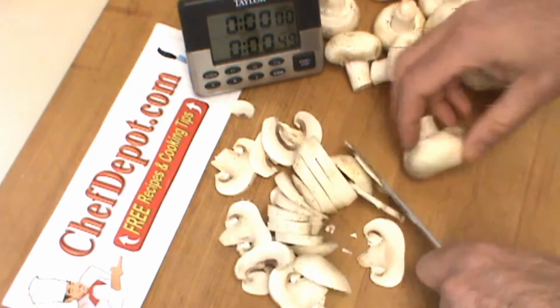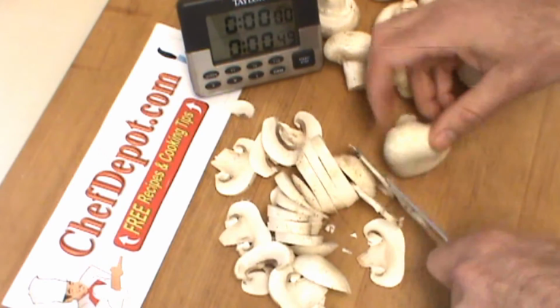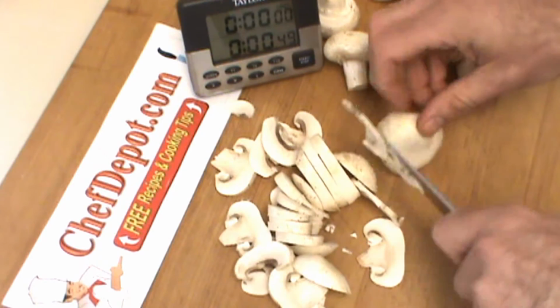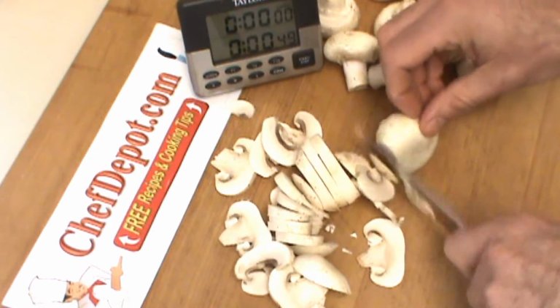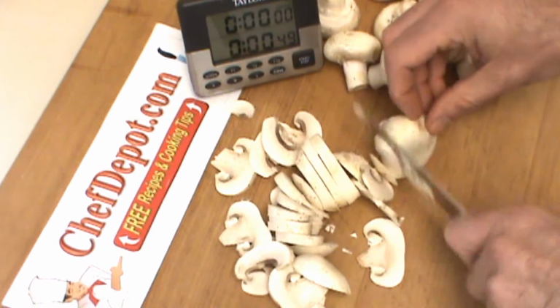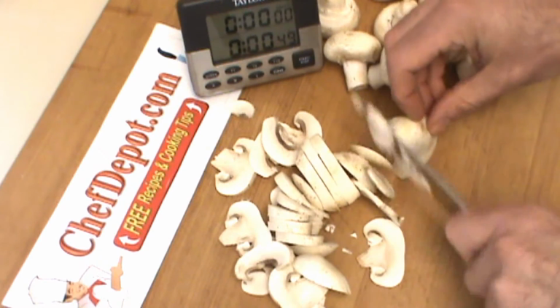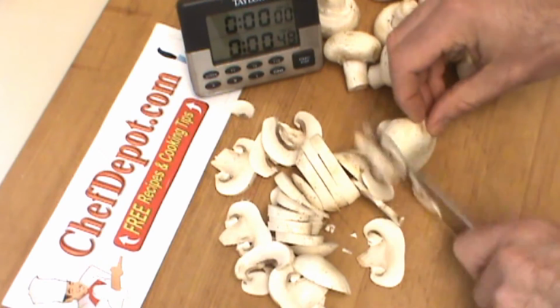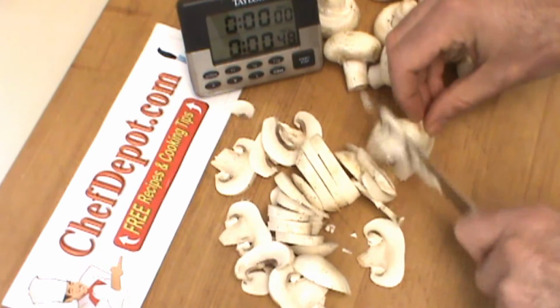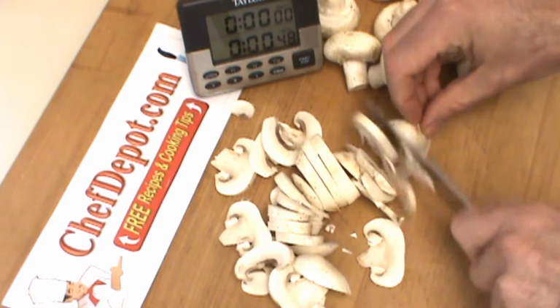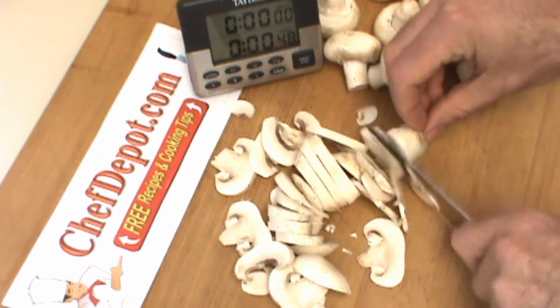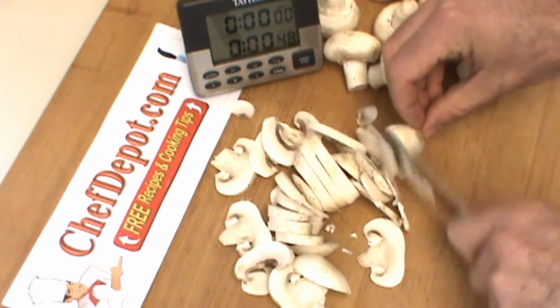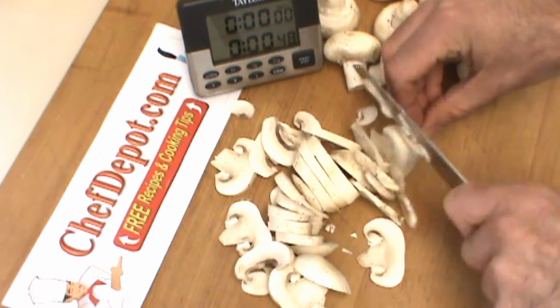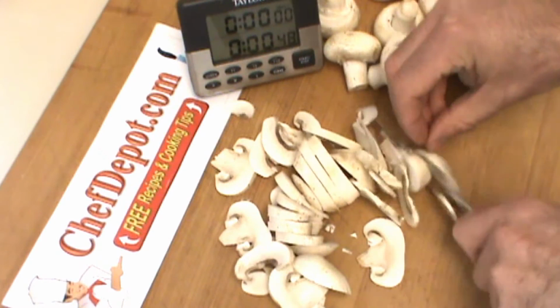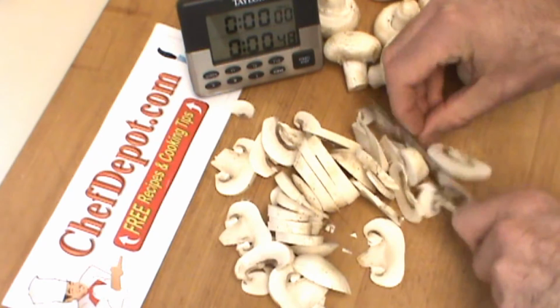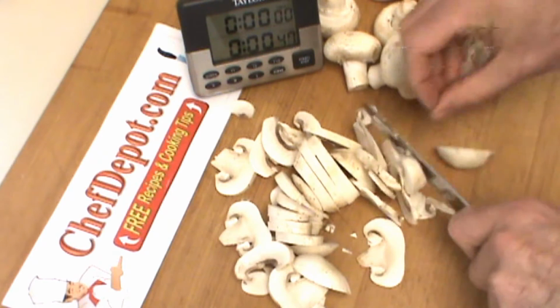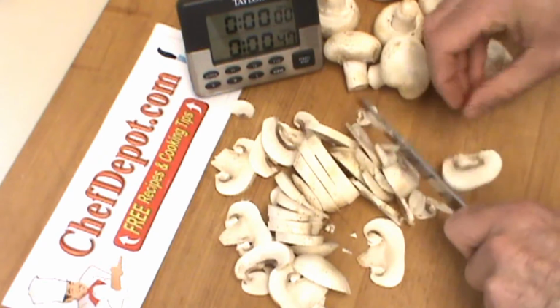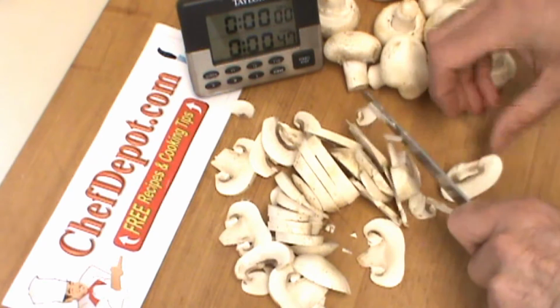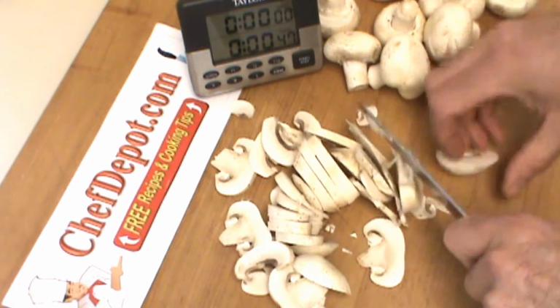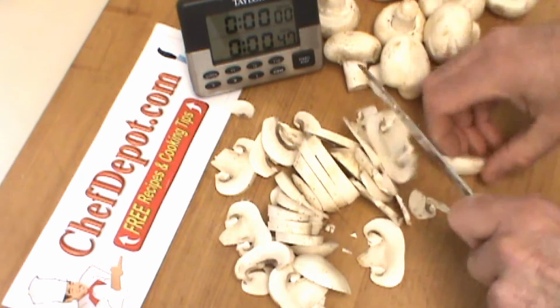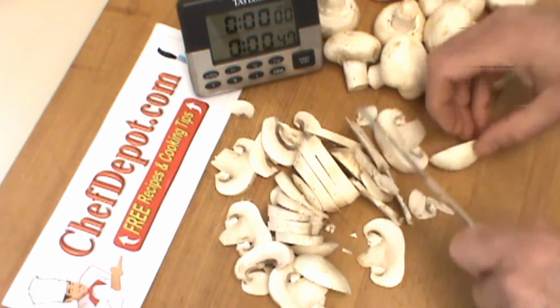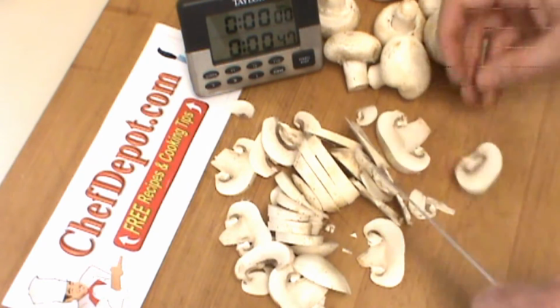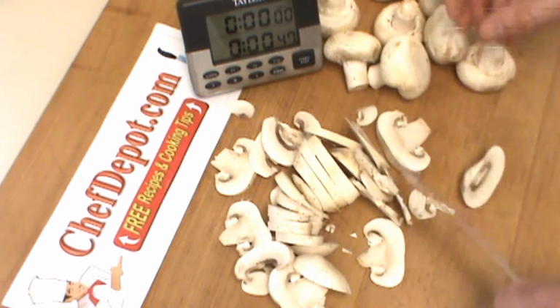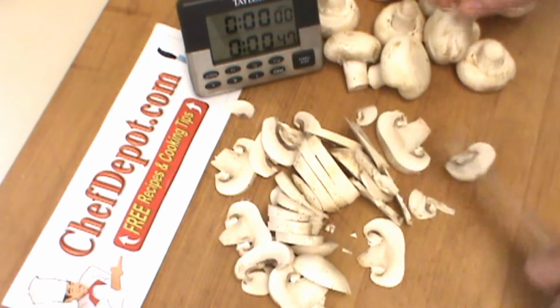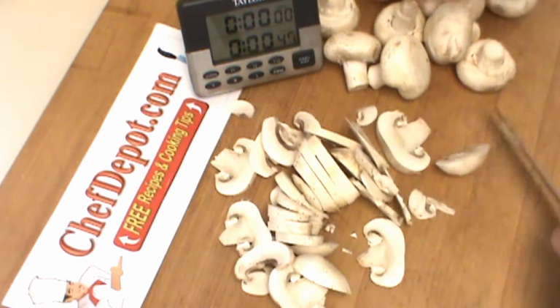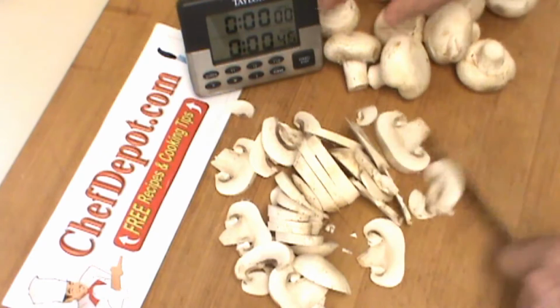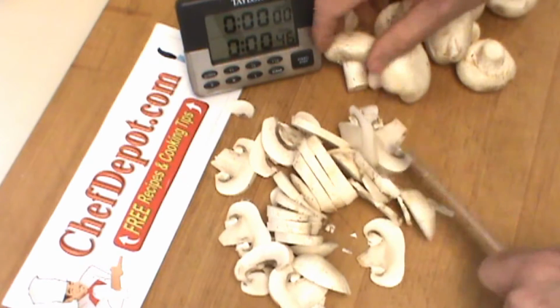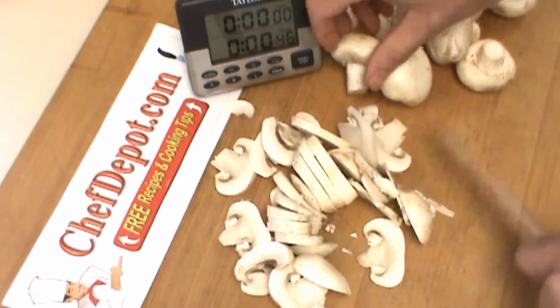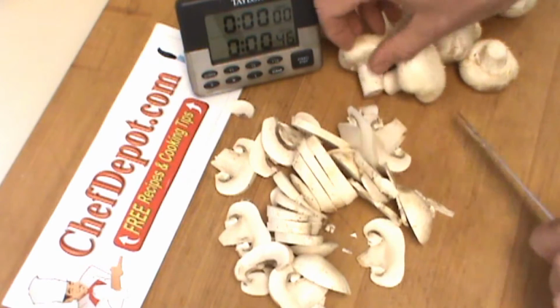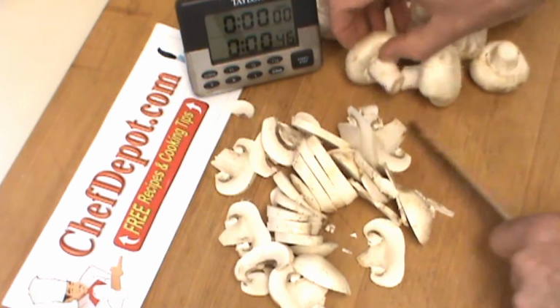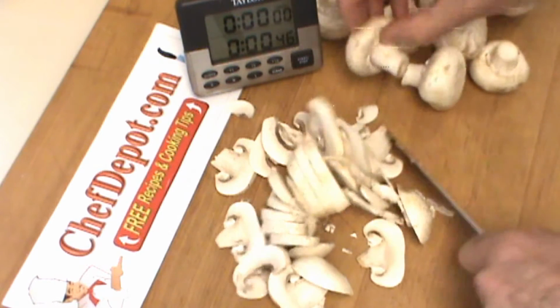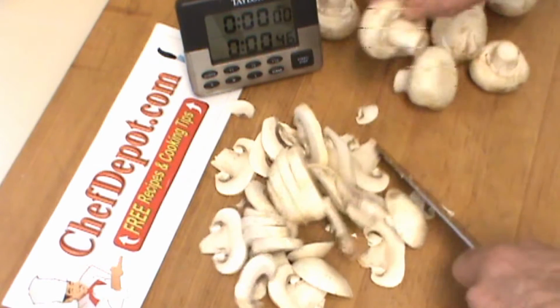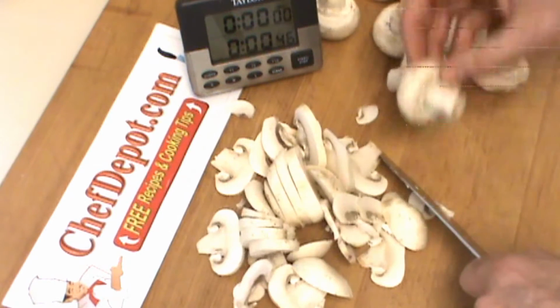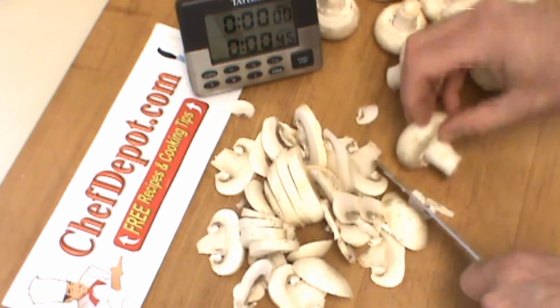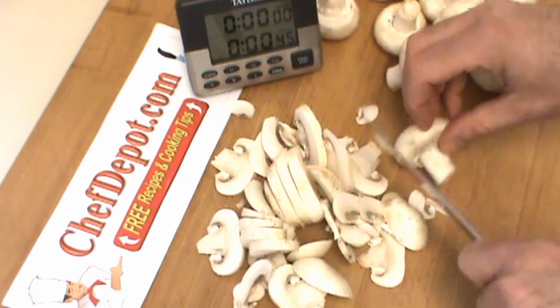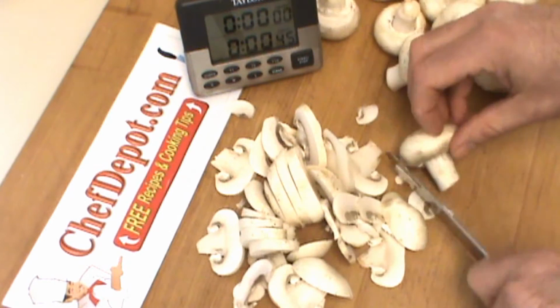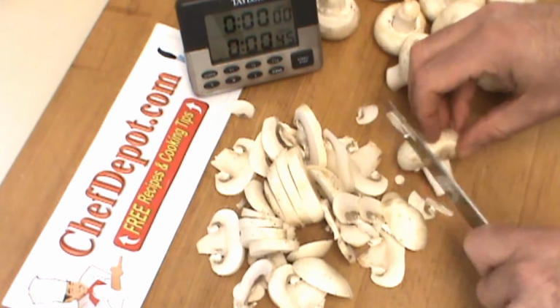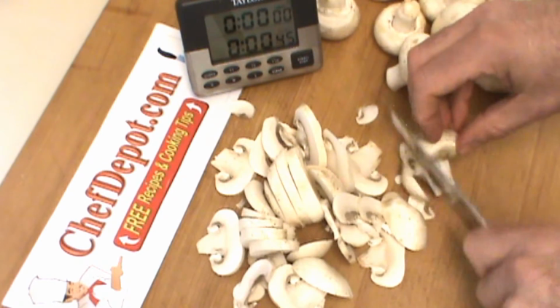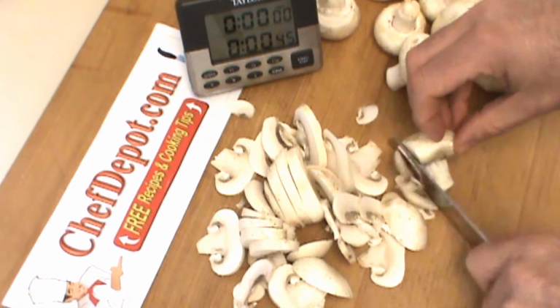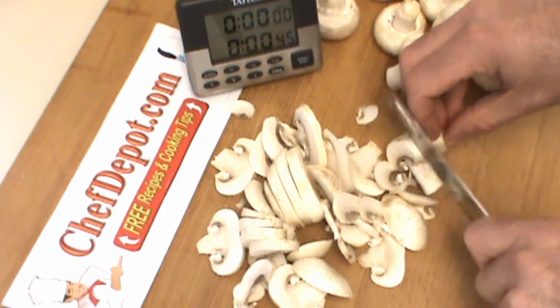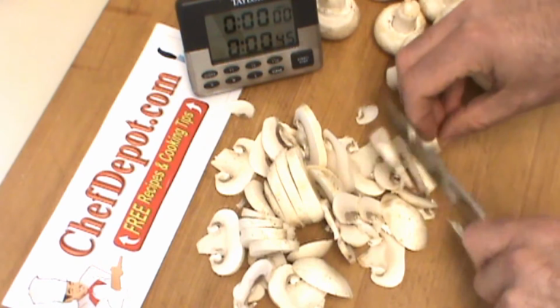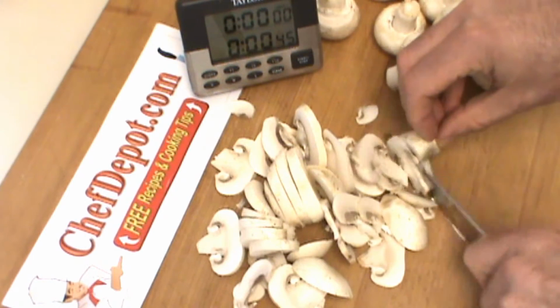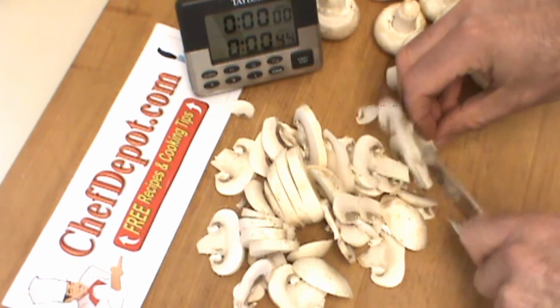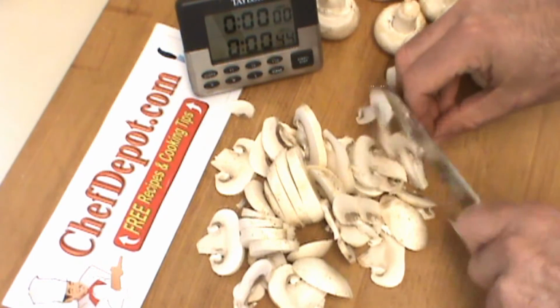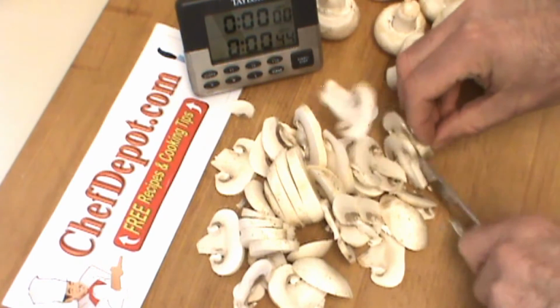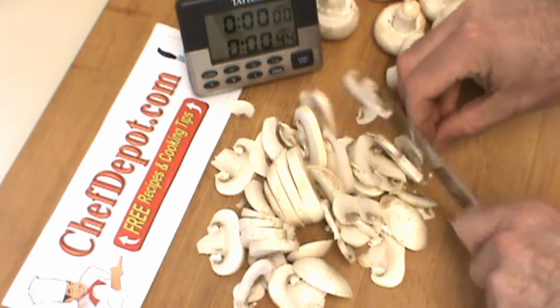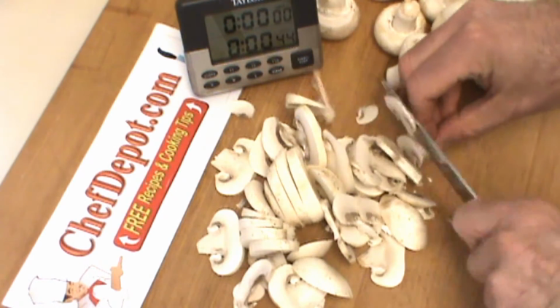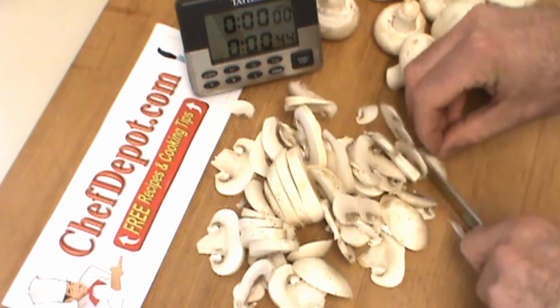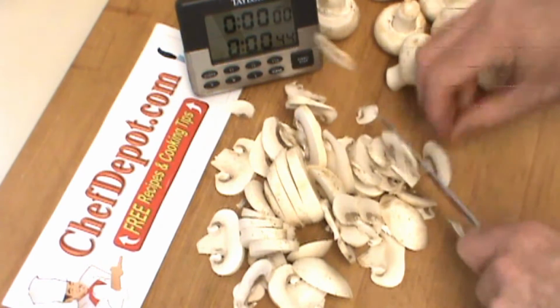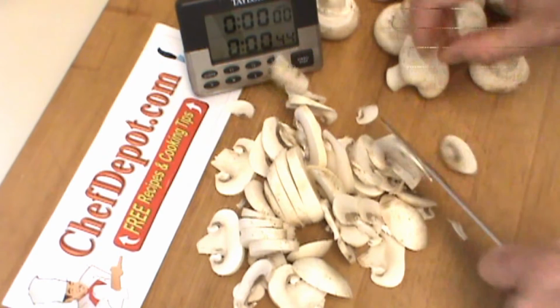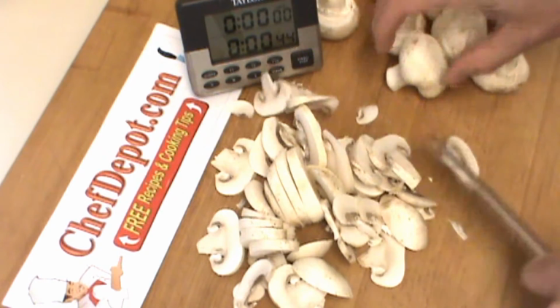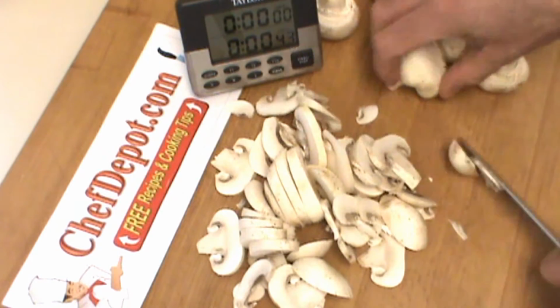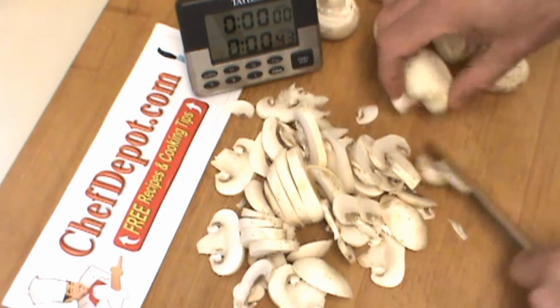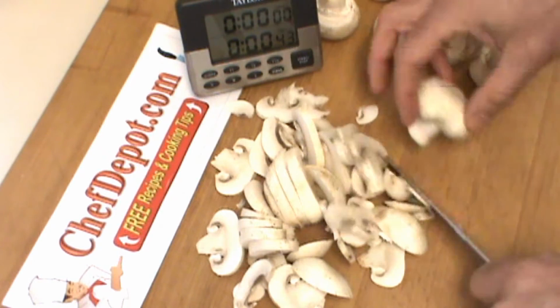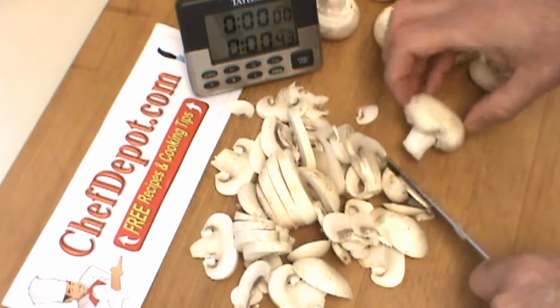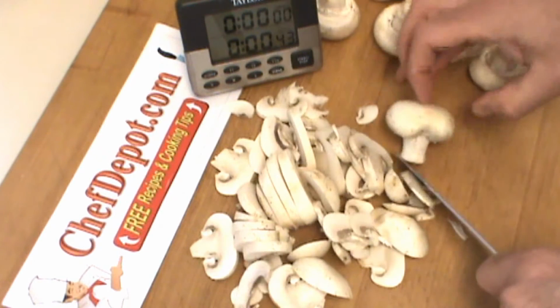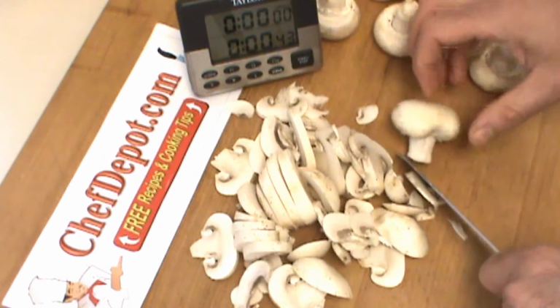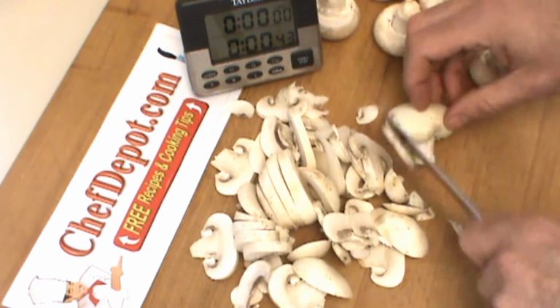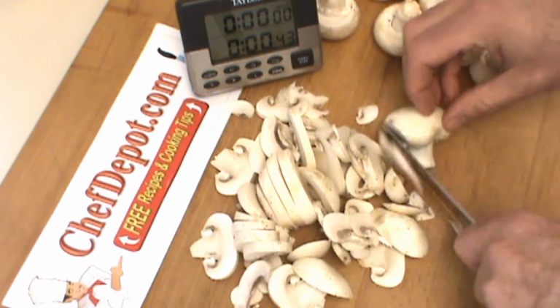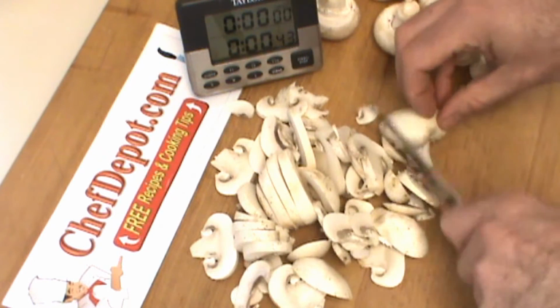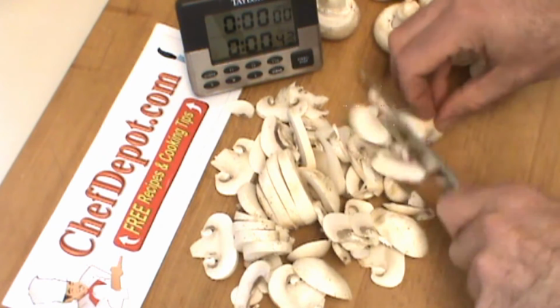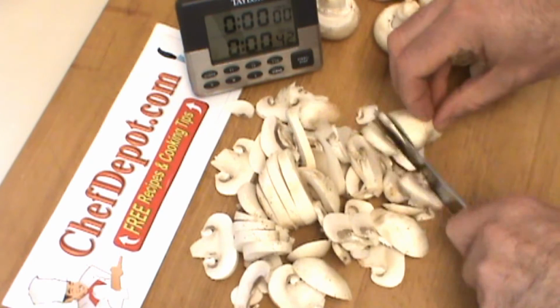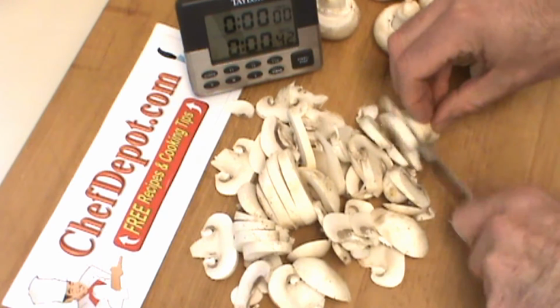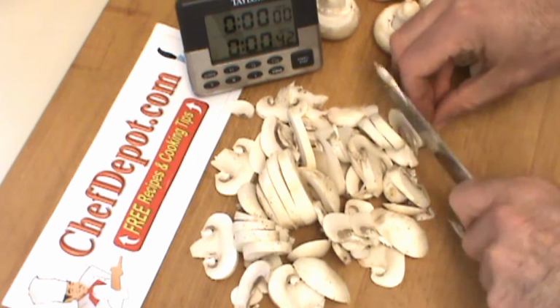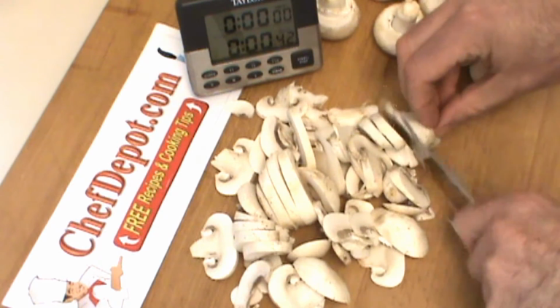Knife is really, really, really sharp. Got to be careful or it will bite you. Keep those fingers right back.